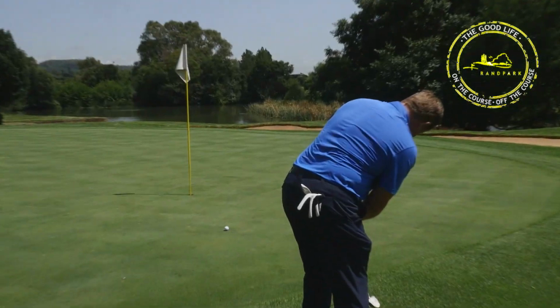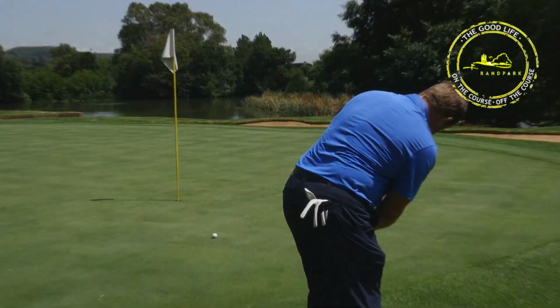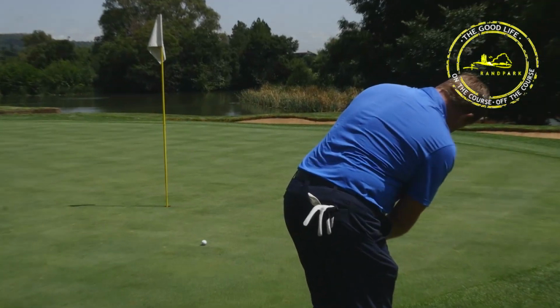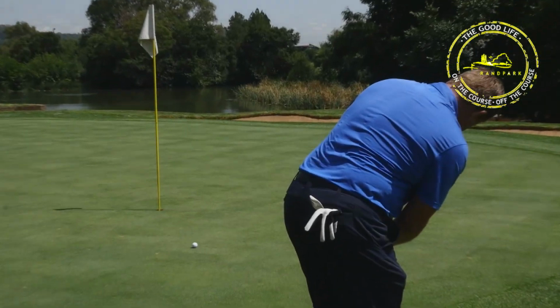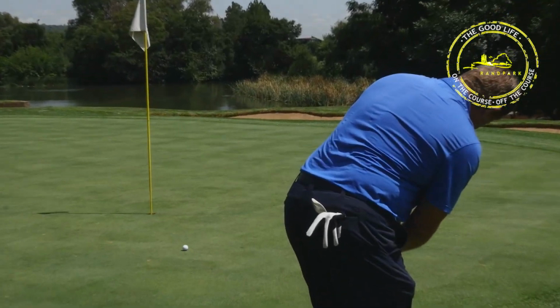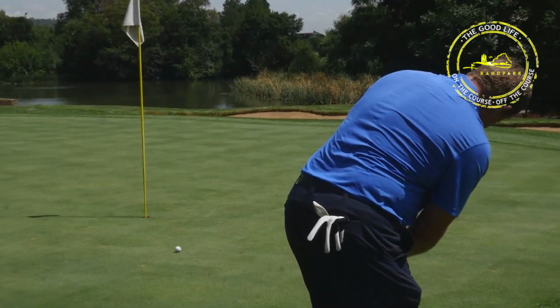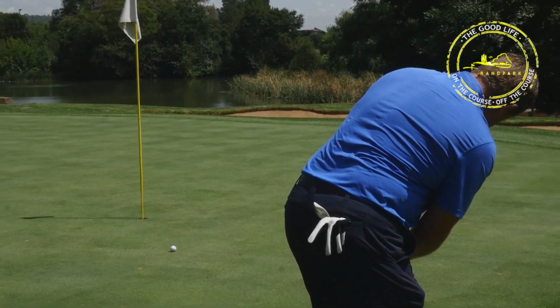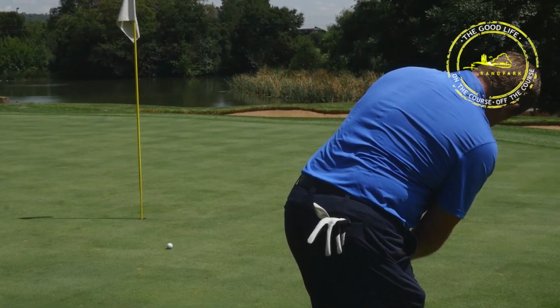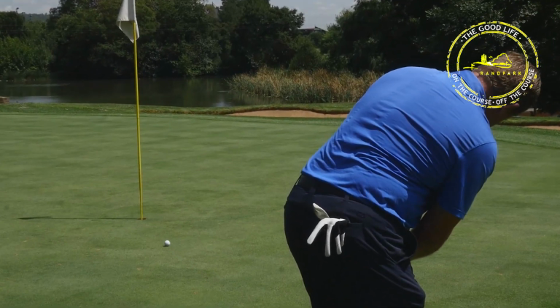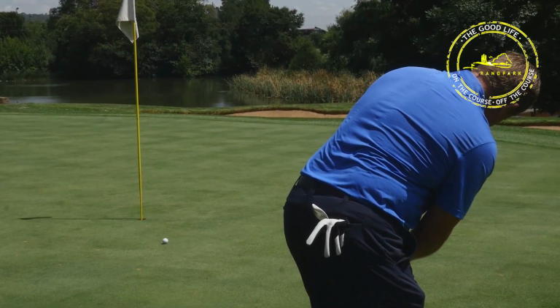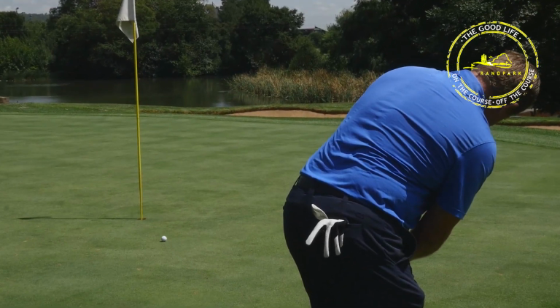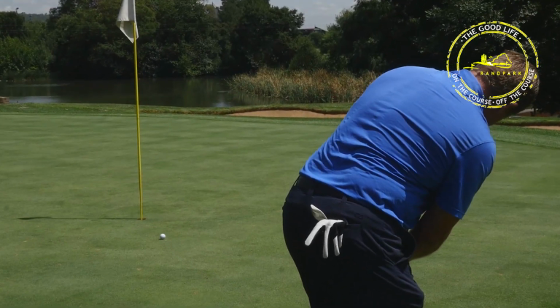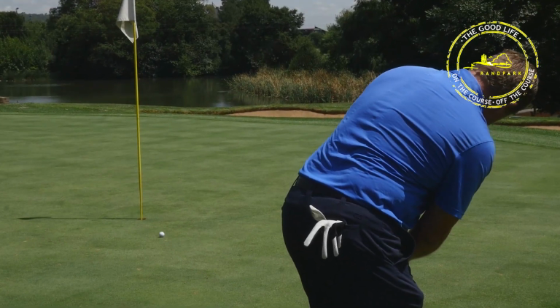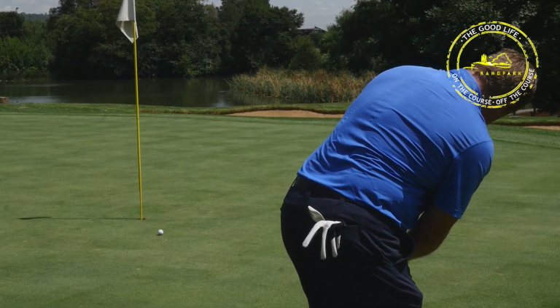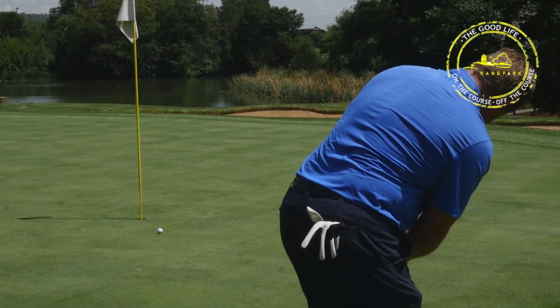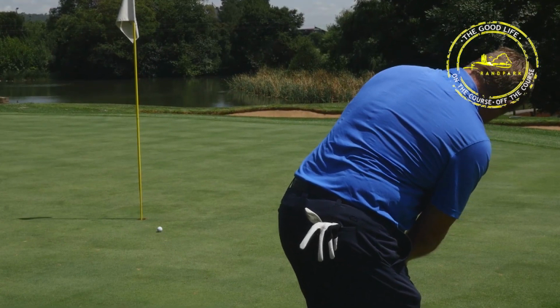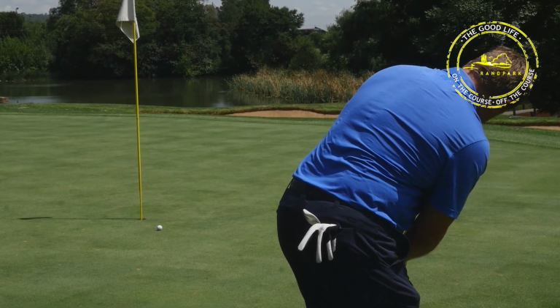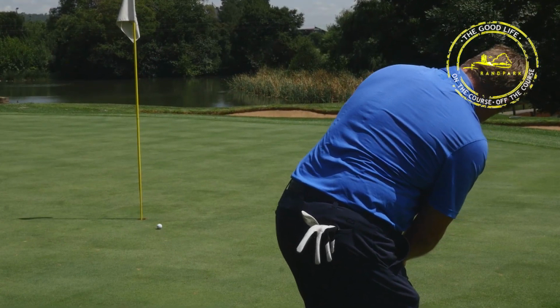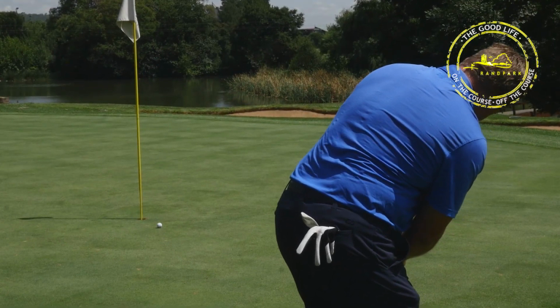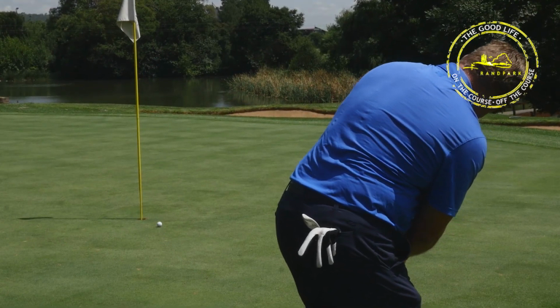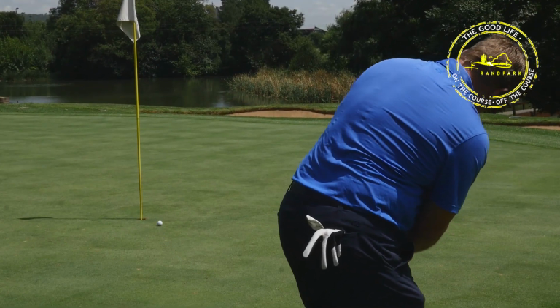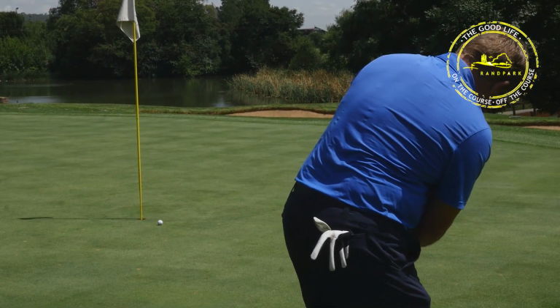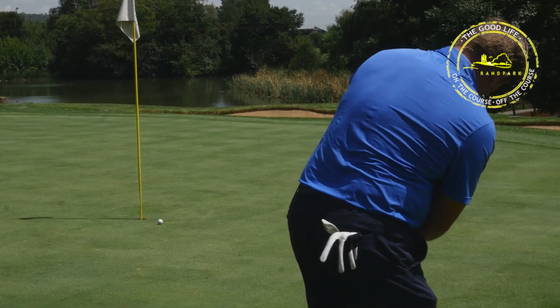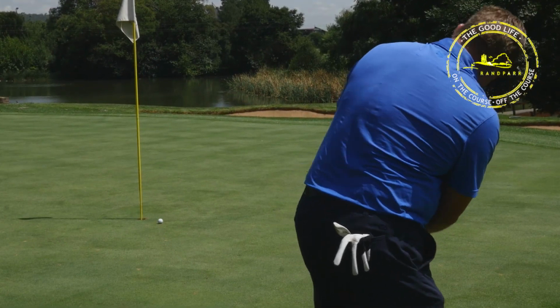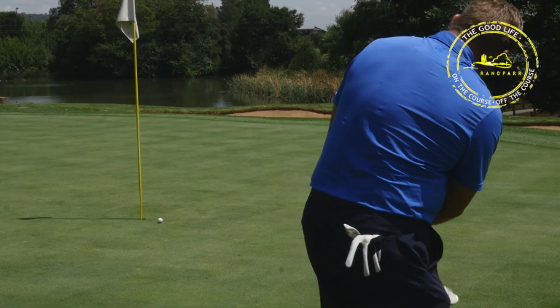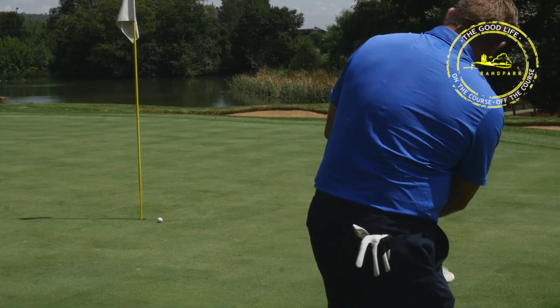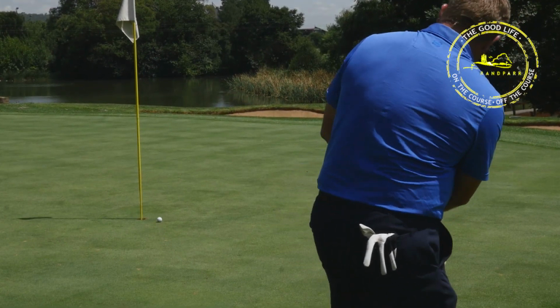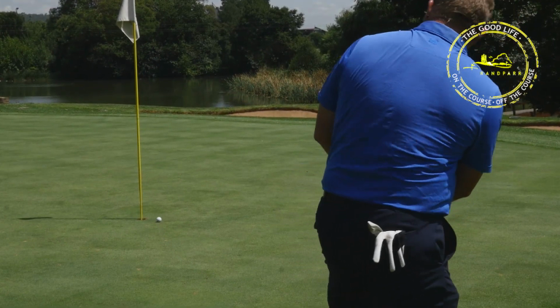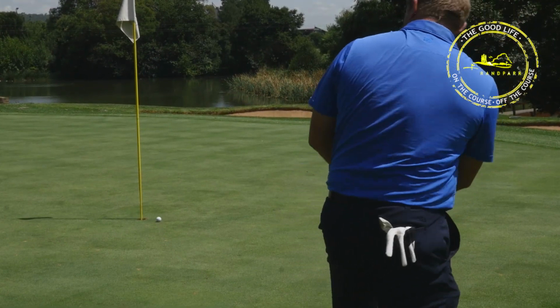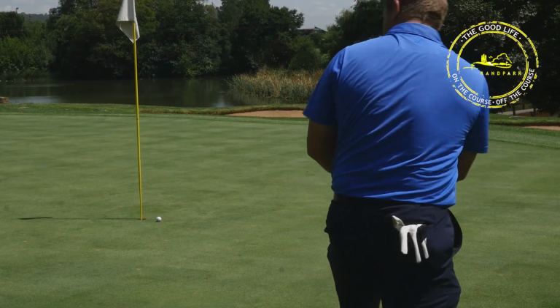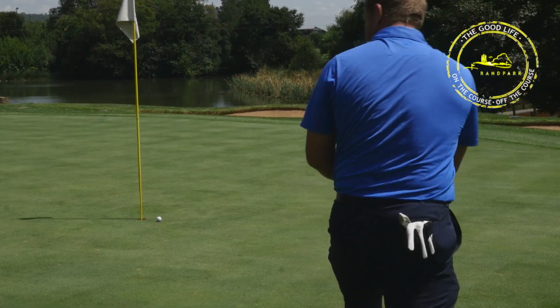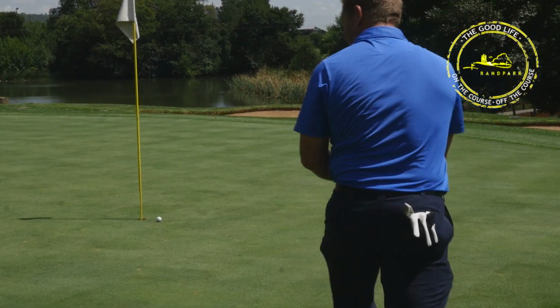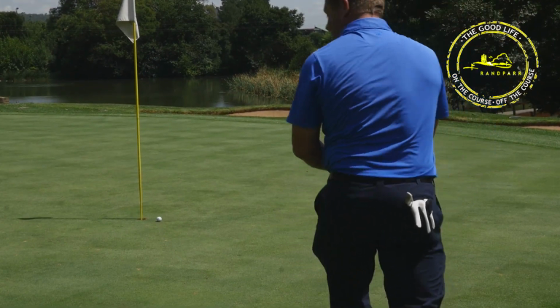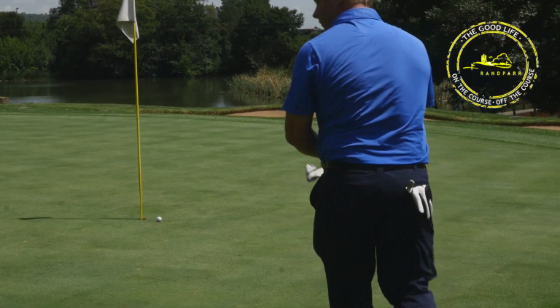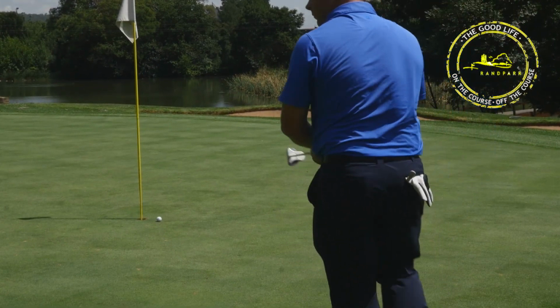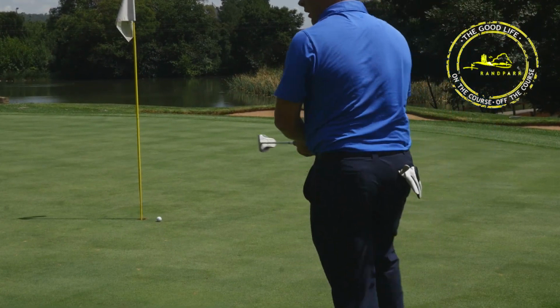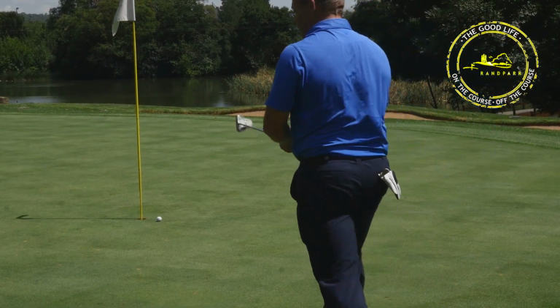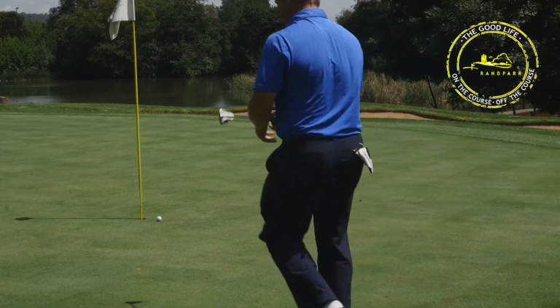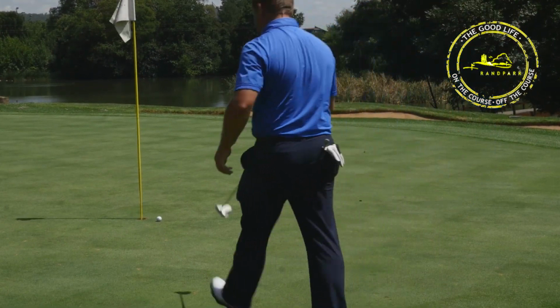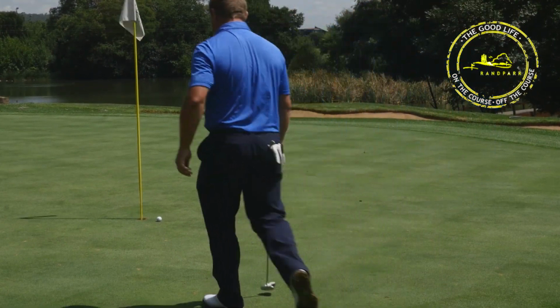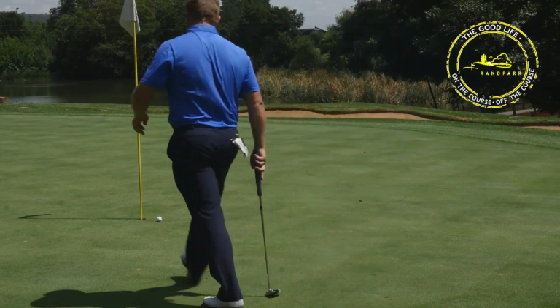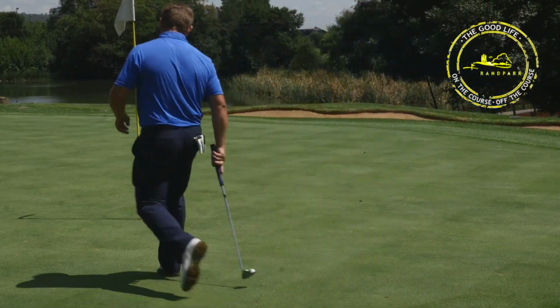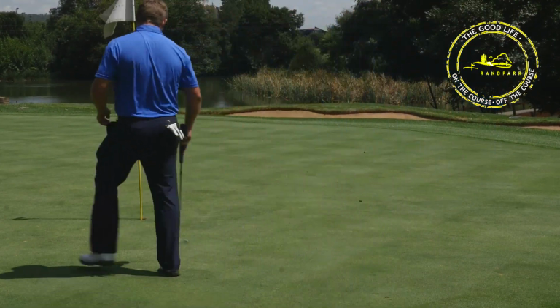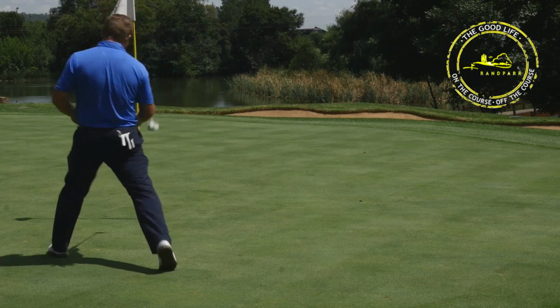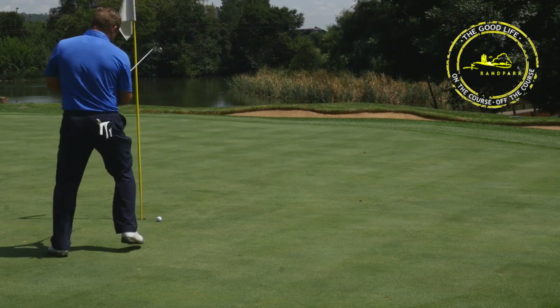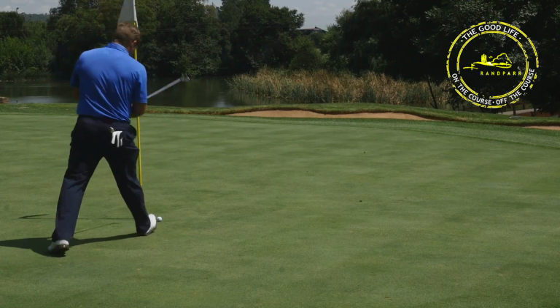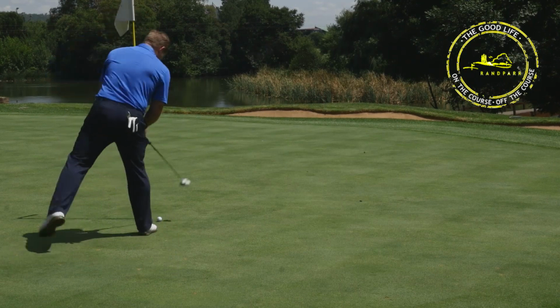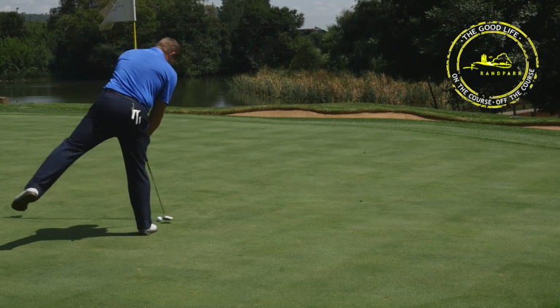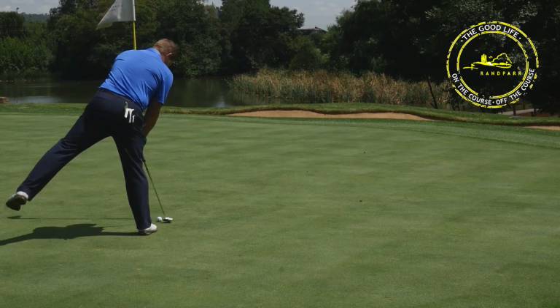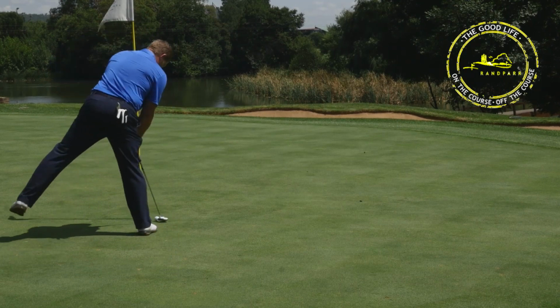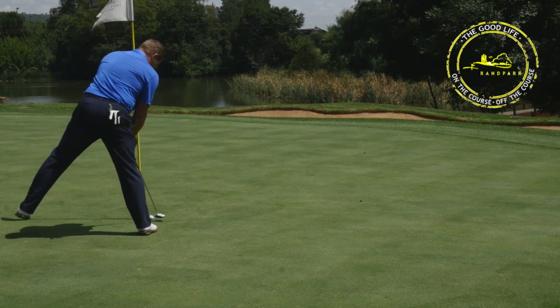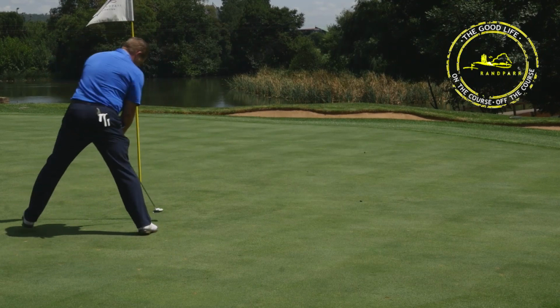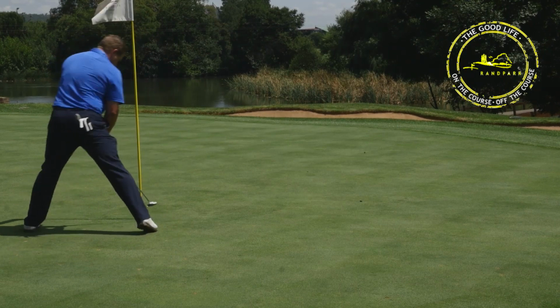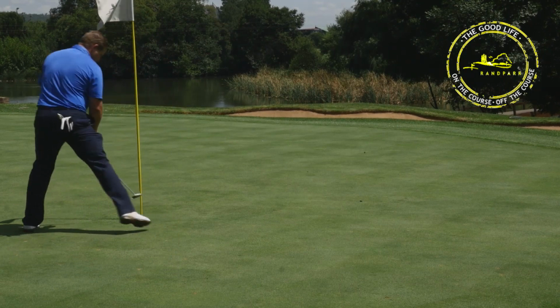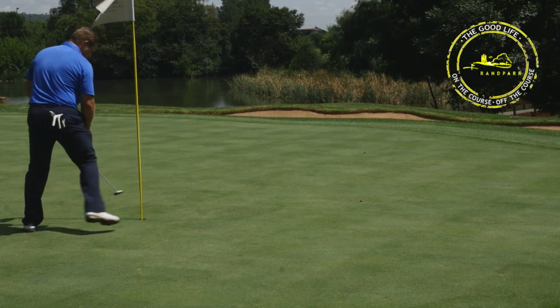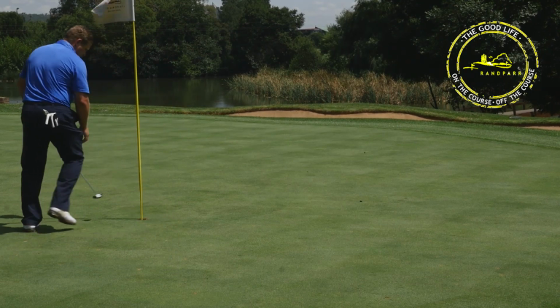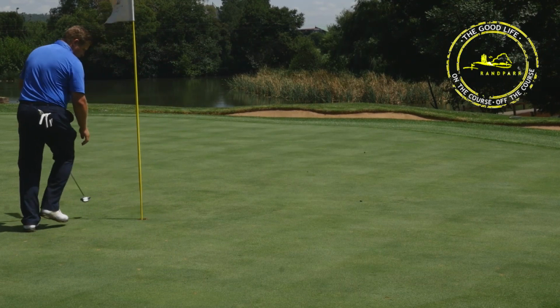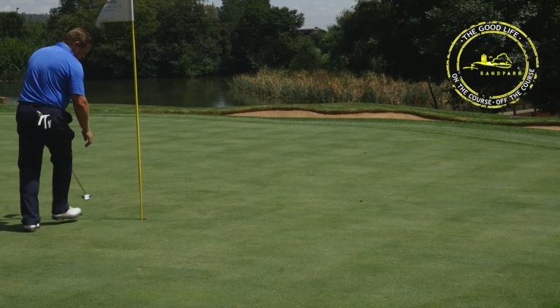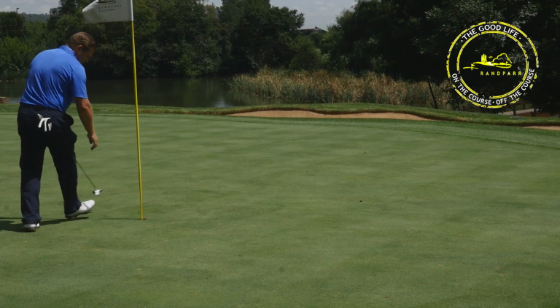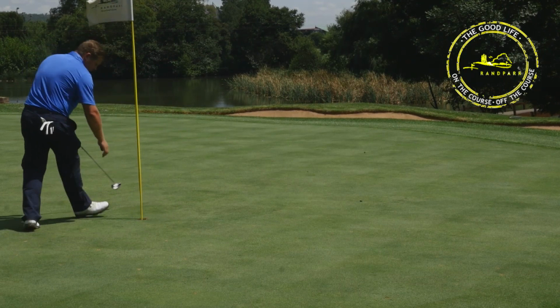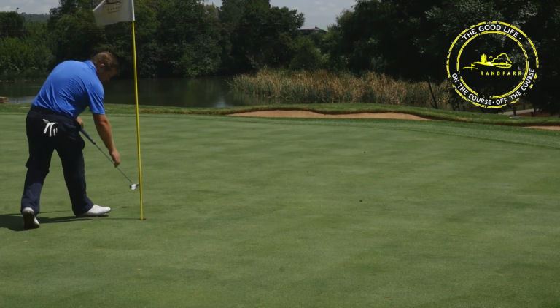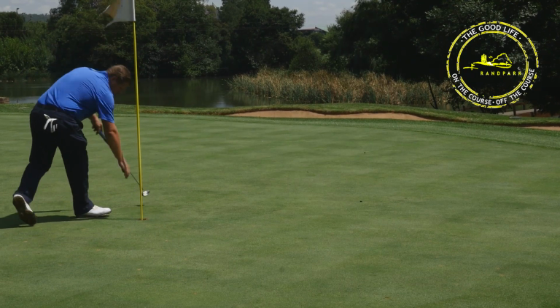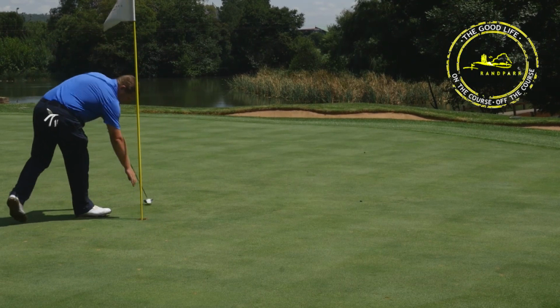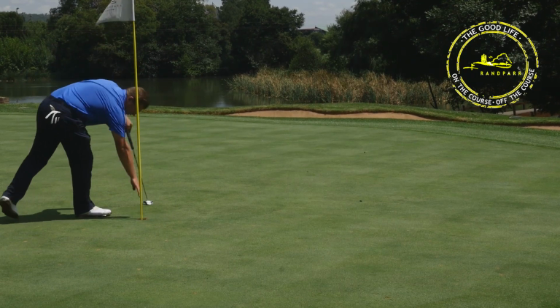Oh, get in — roll out! Unlucky. No worries, you can tap that one in. Thank you.